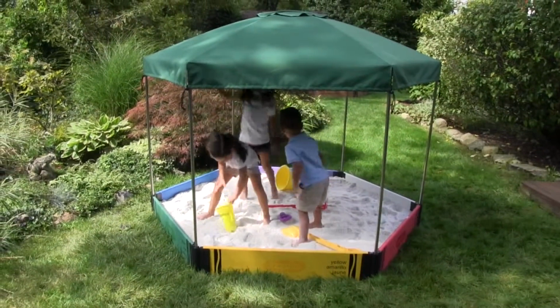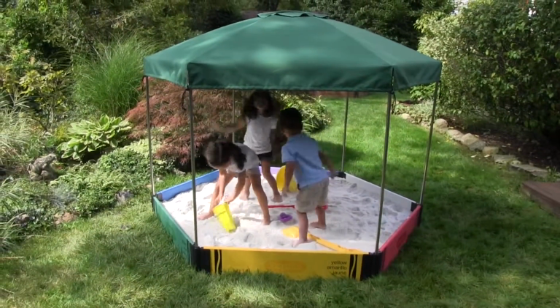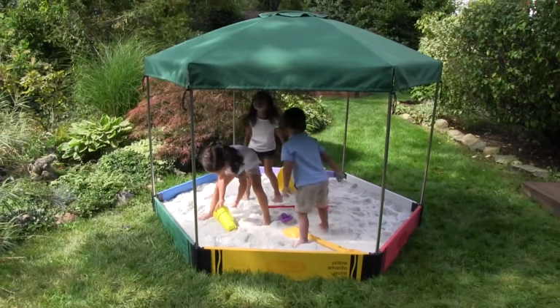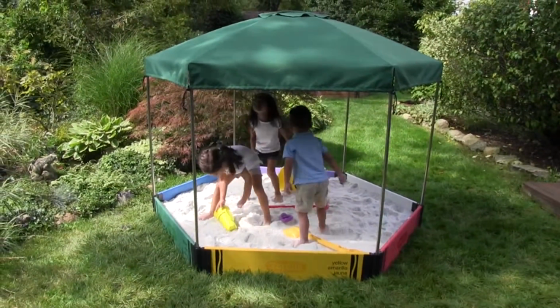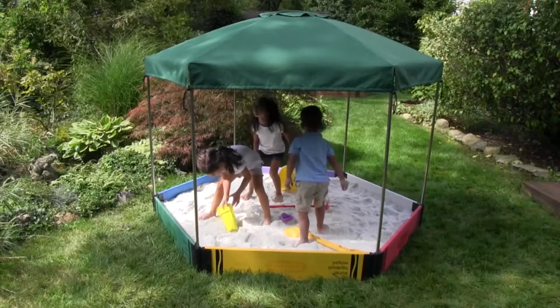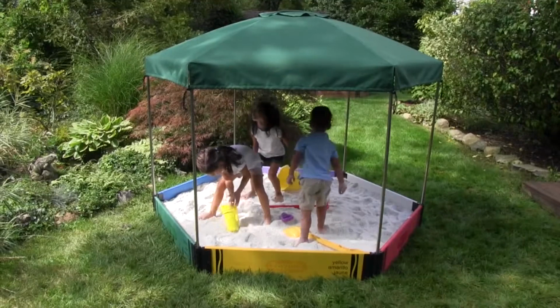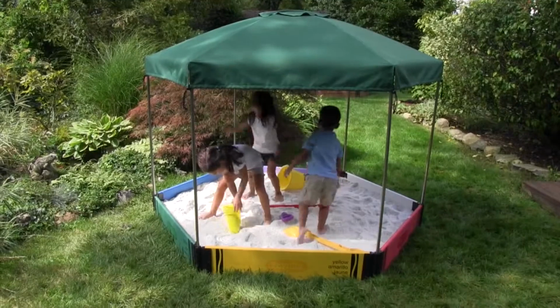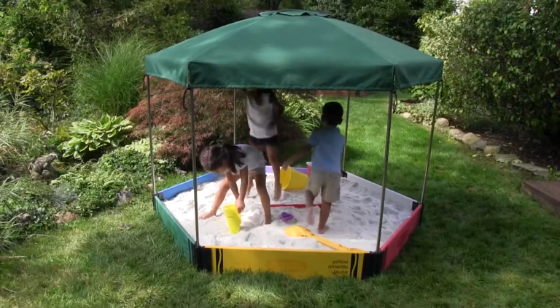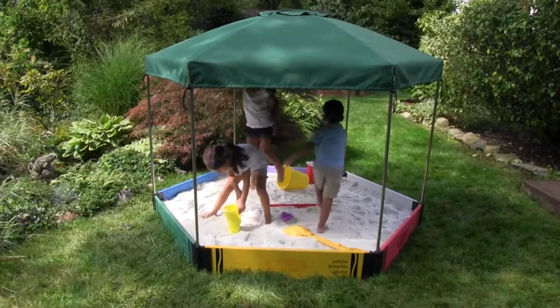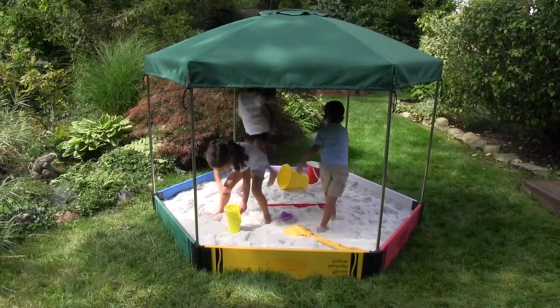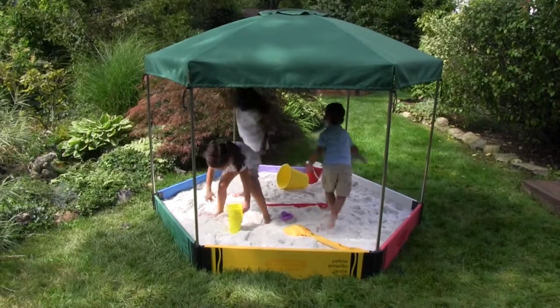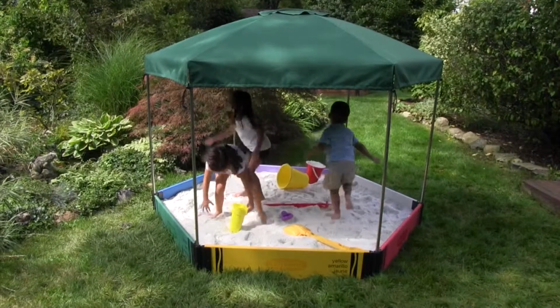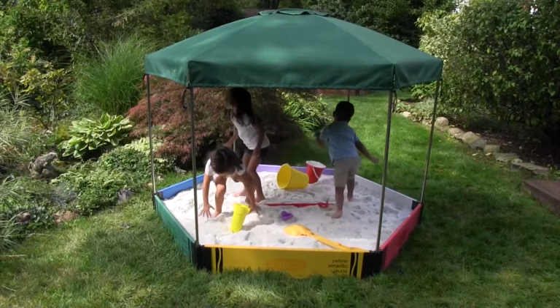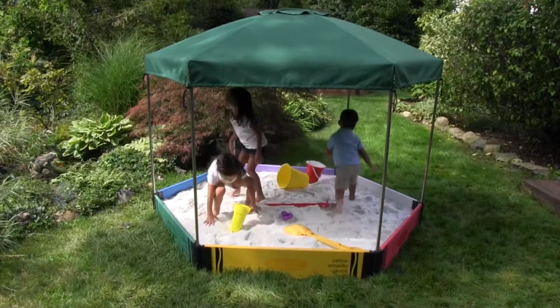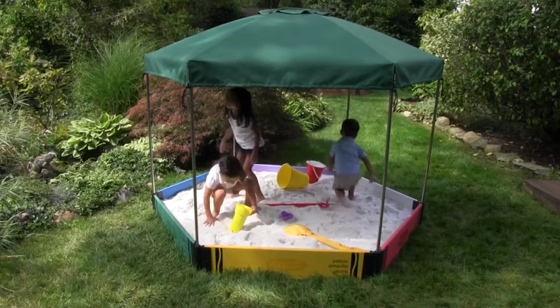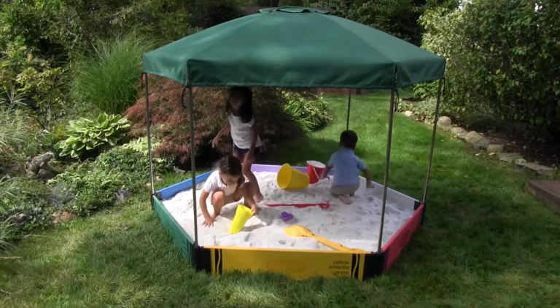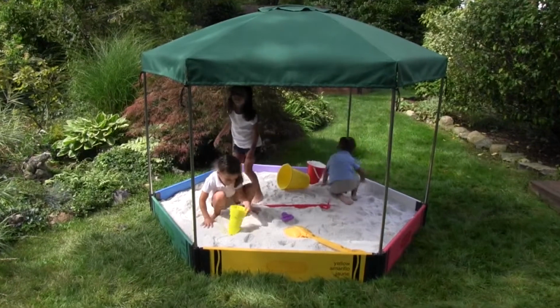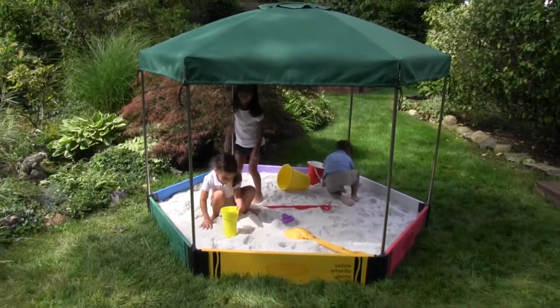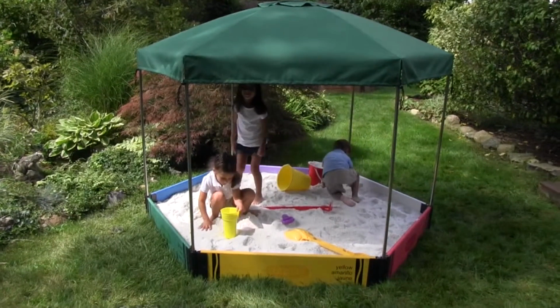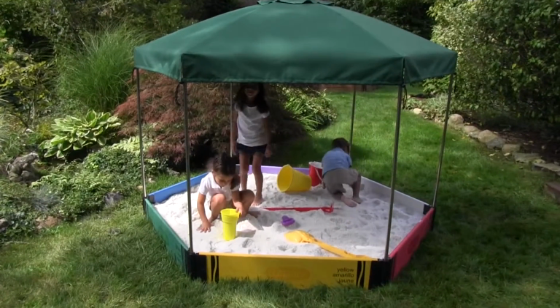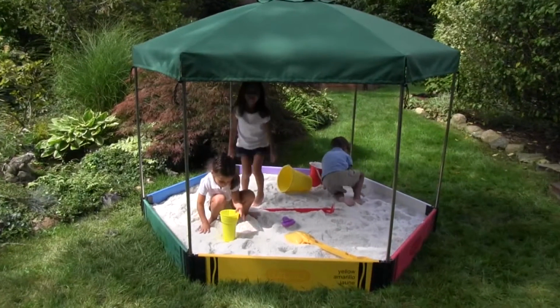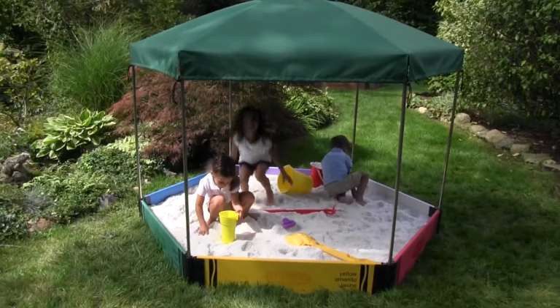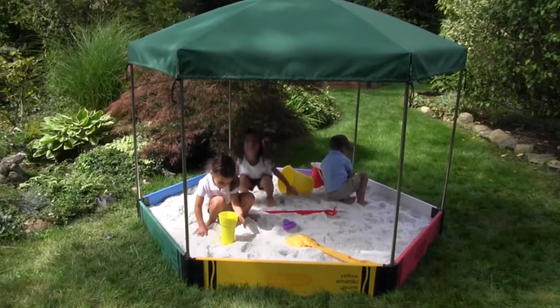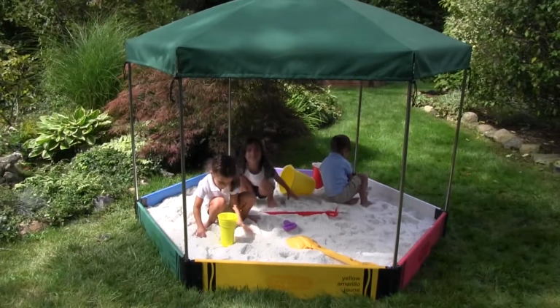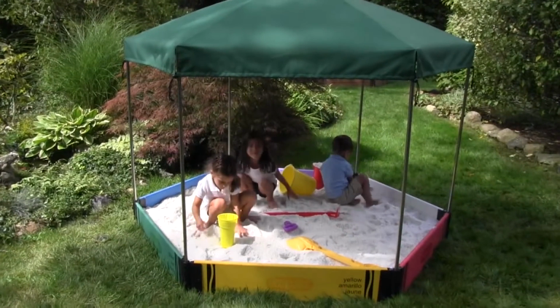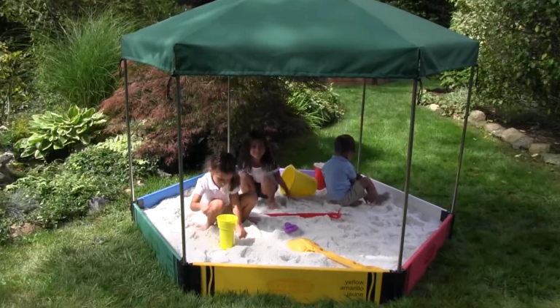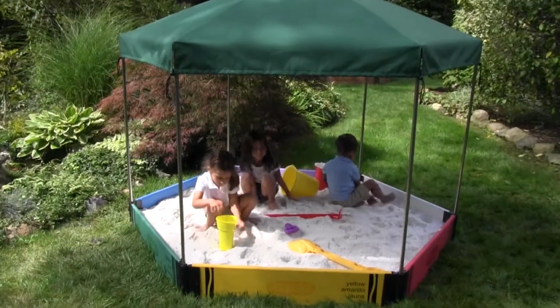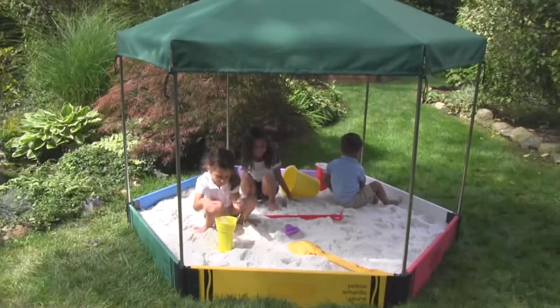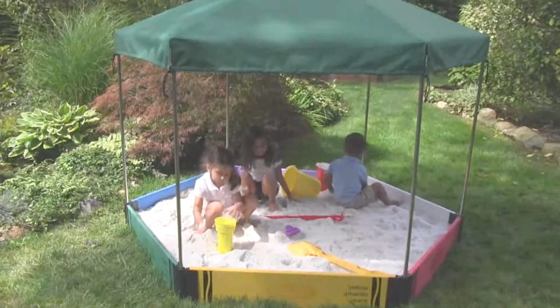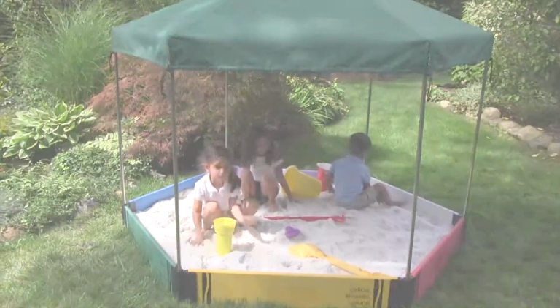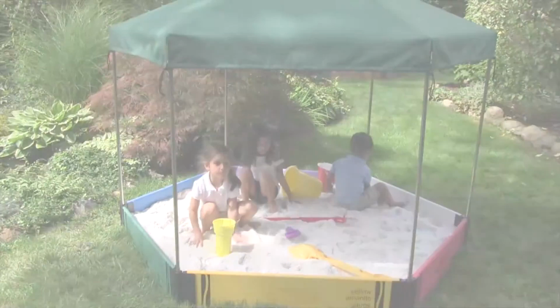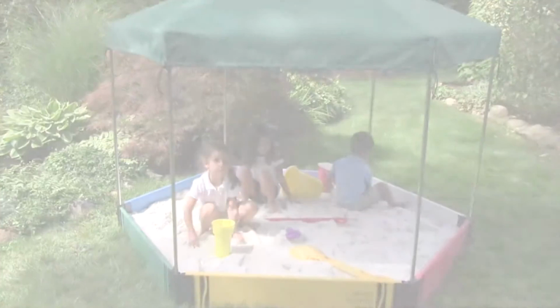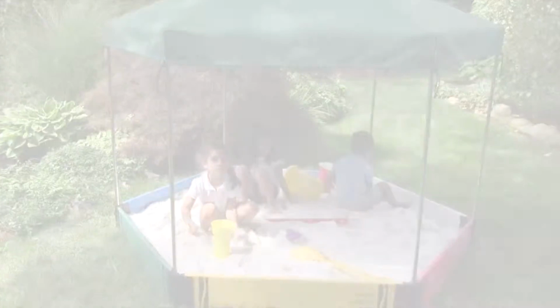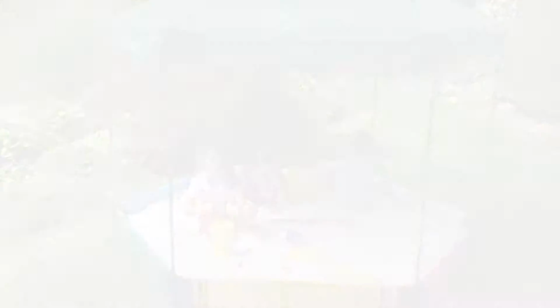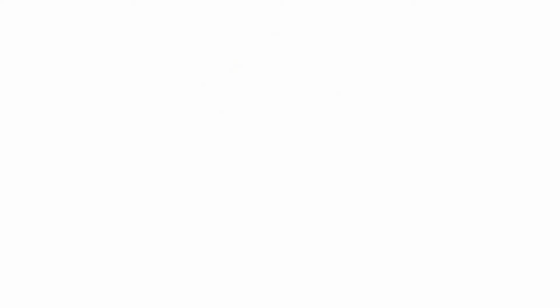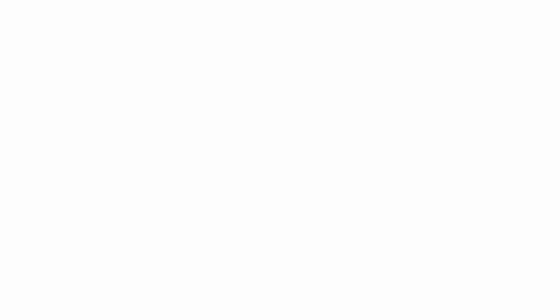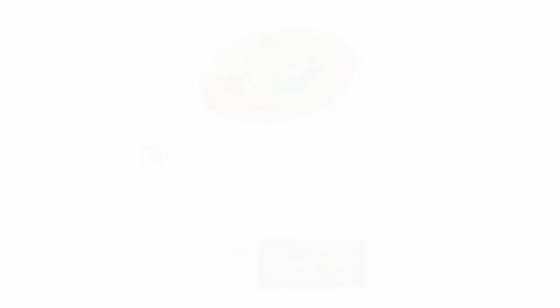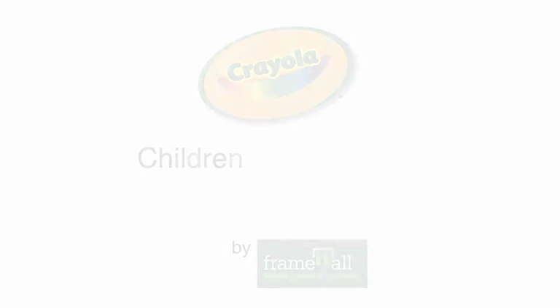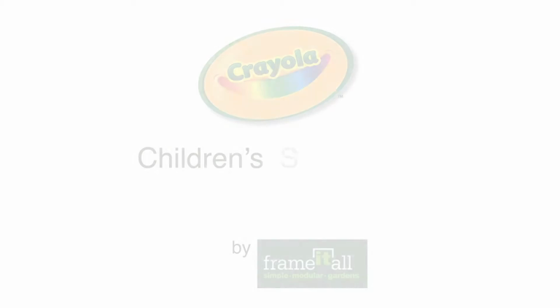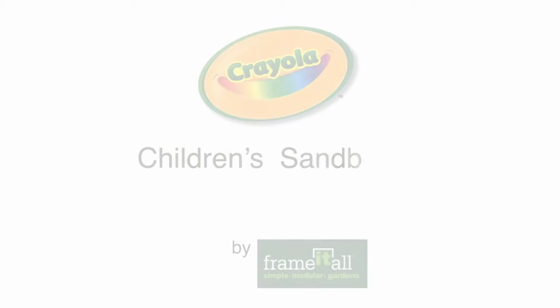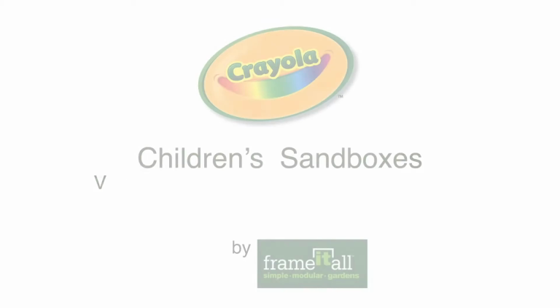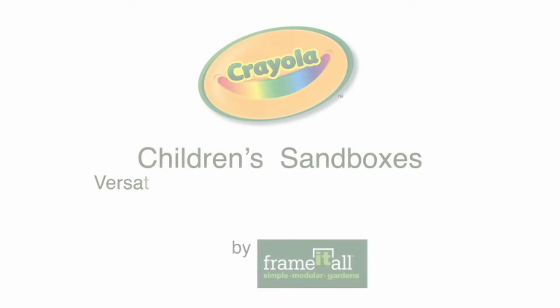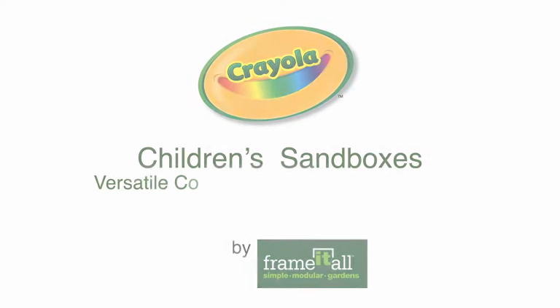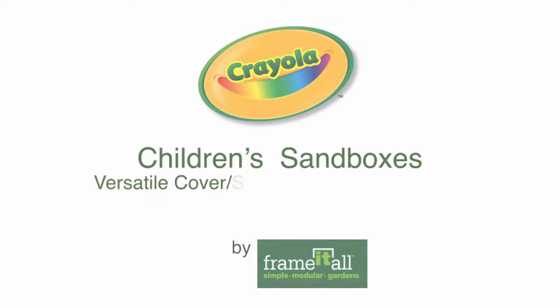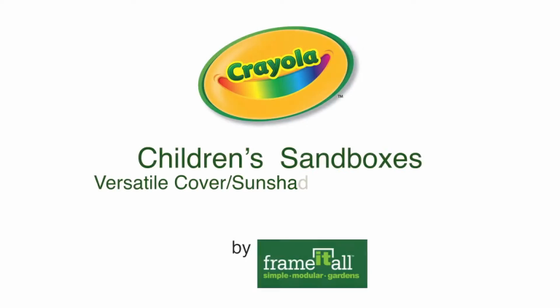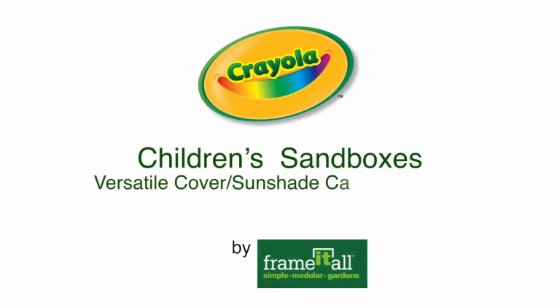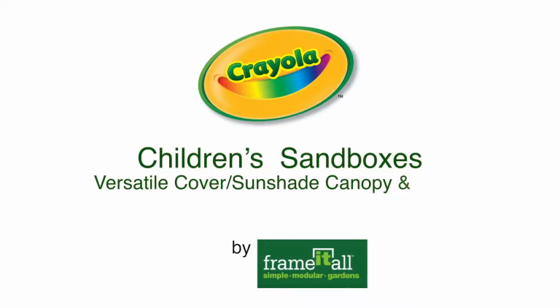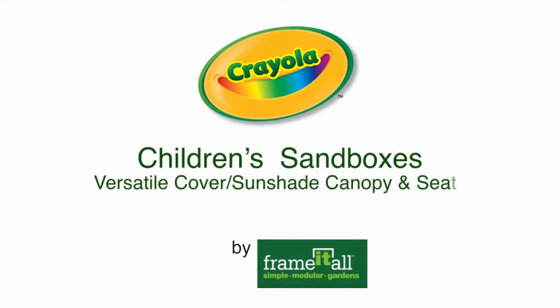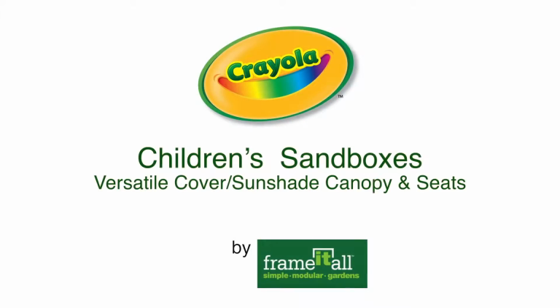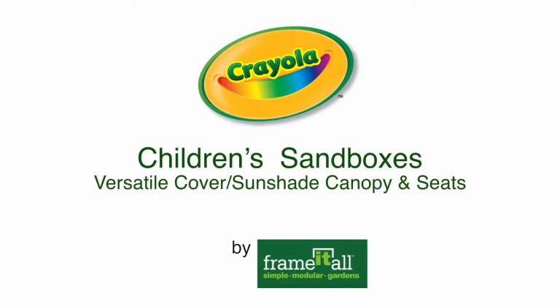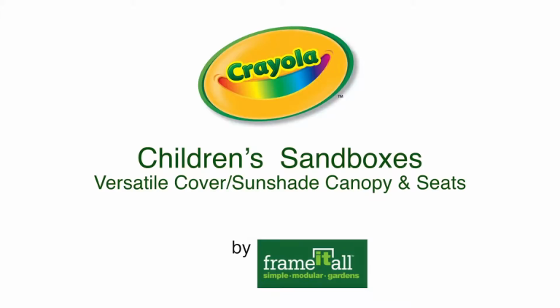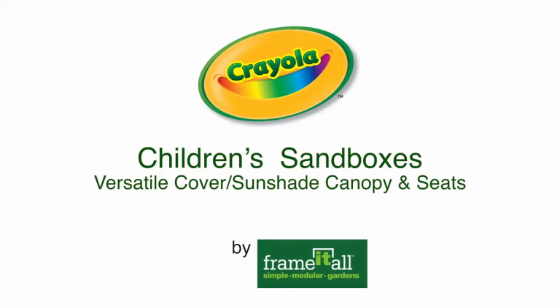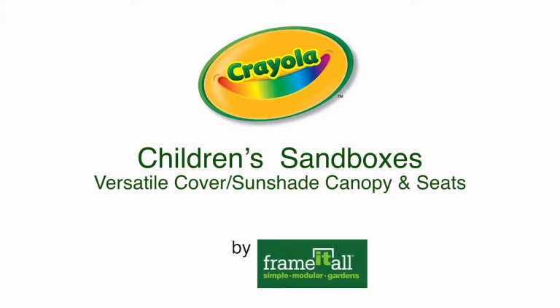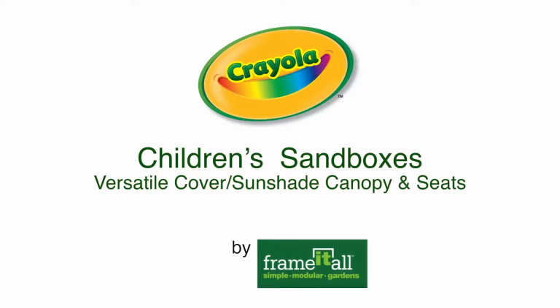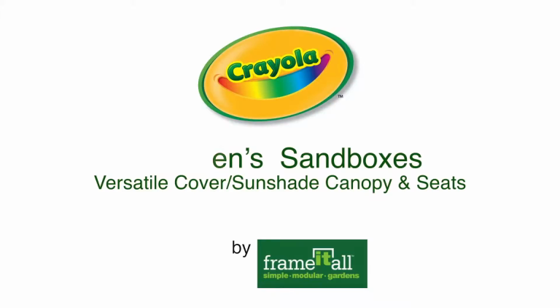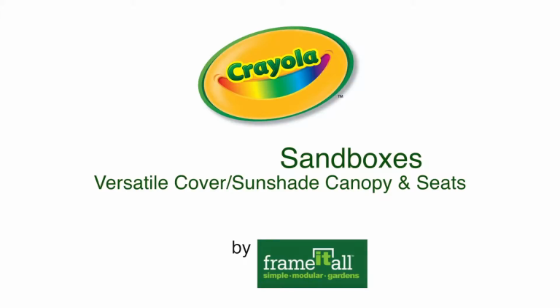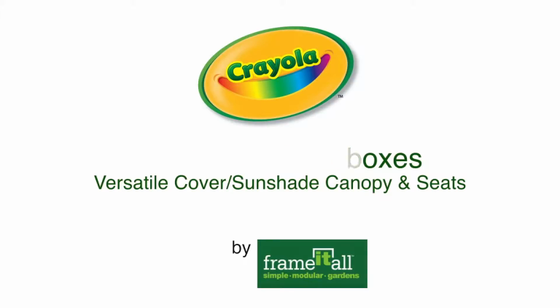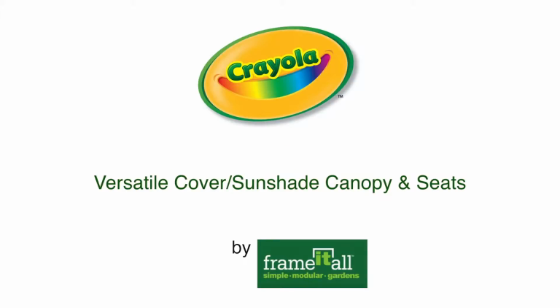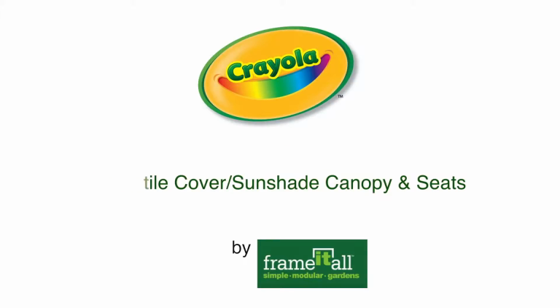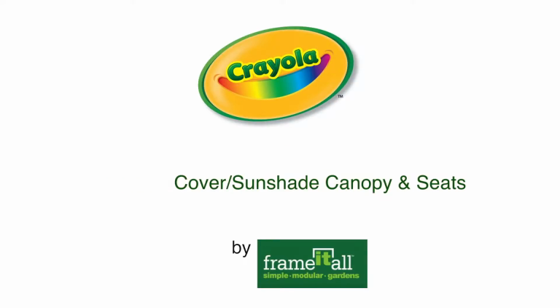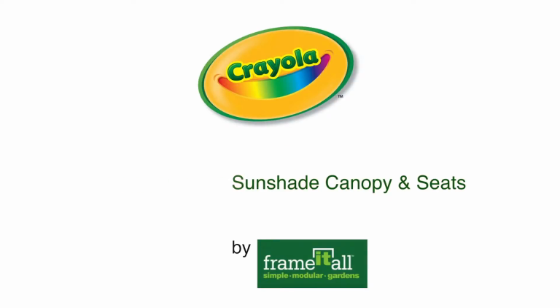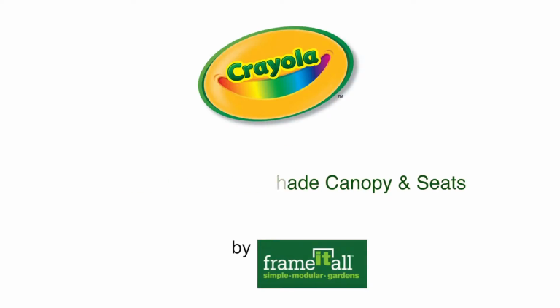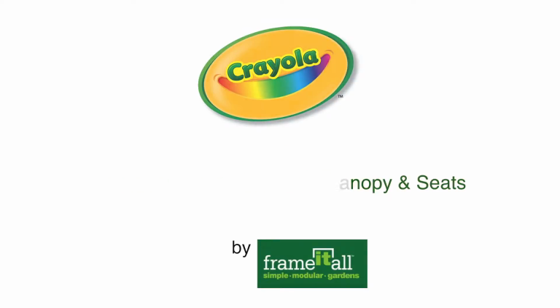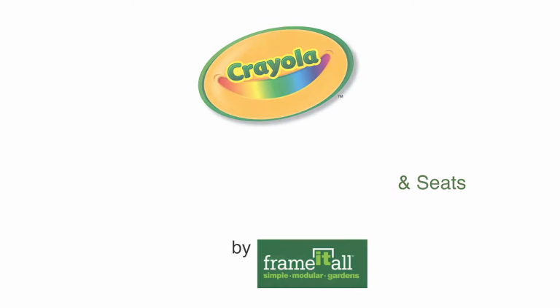Setting it up was easy. The hard part was hearing my kids repeat, "Is it ready yet?" The best gift they ever received. Thank you, Crayola.